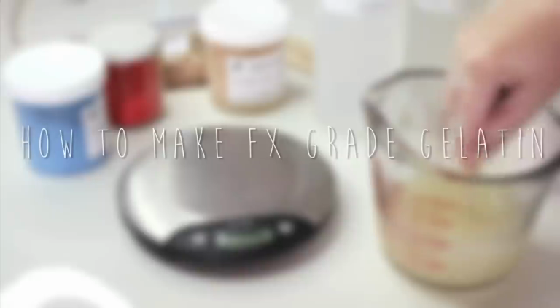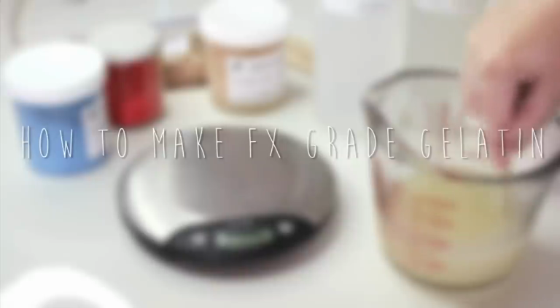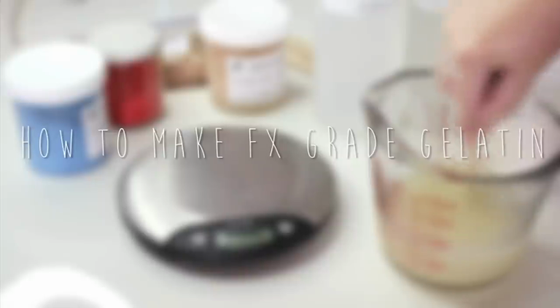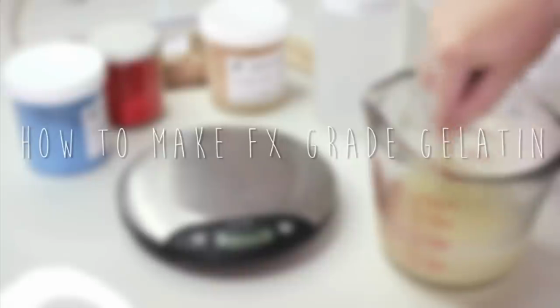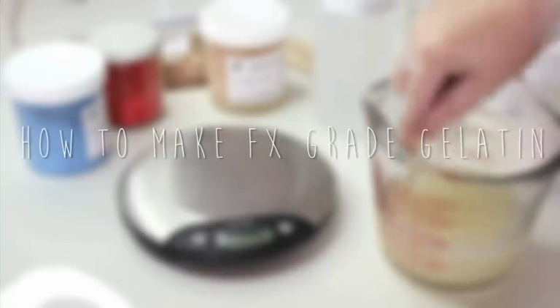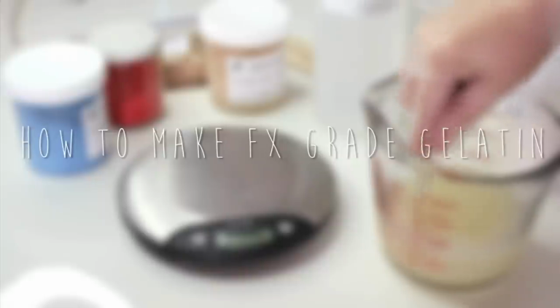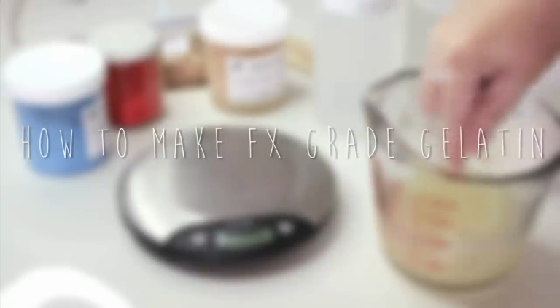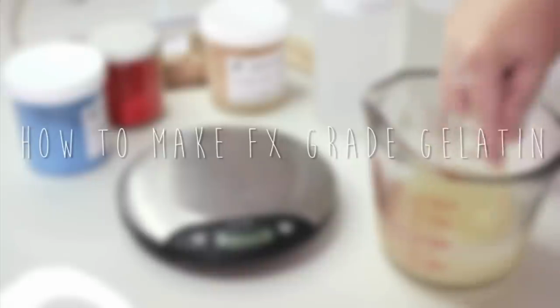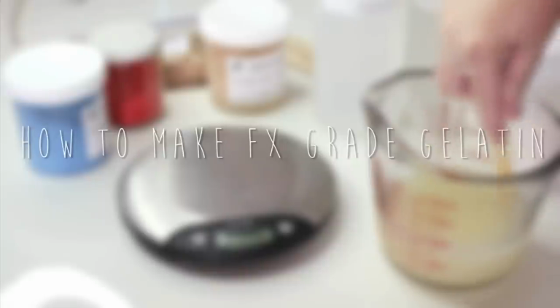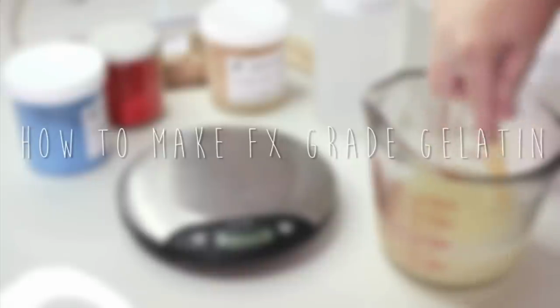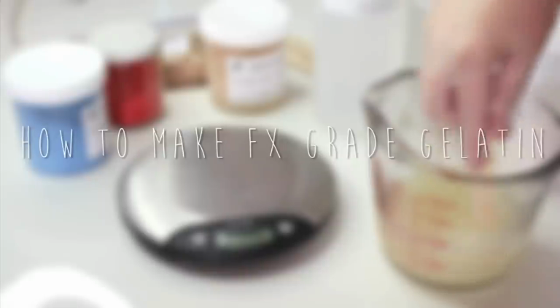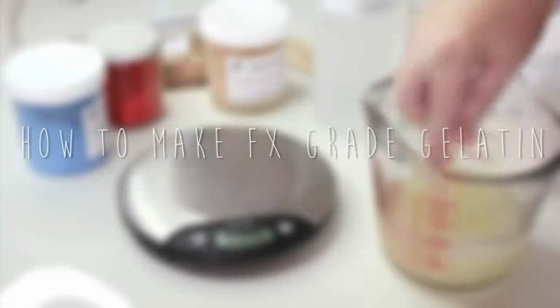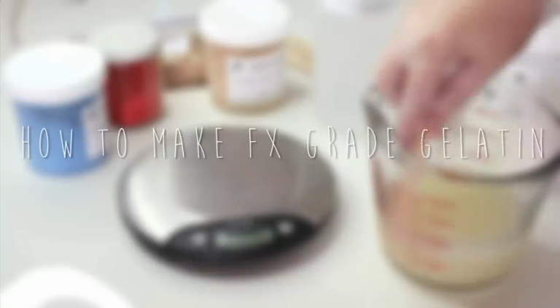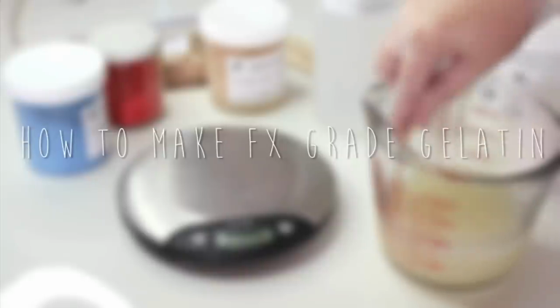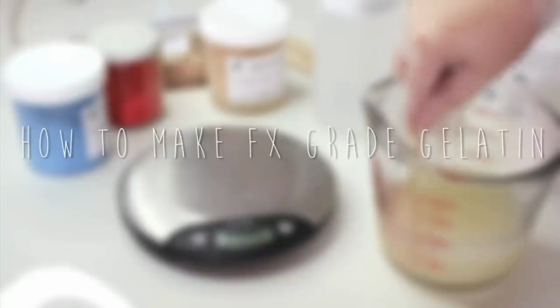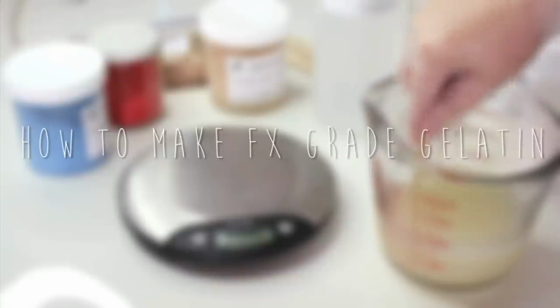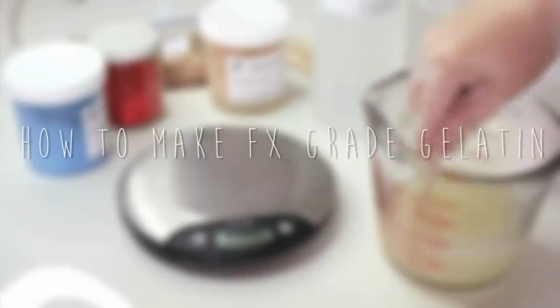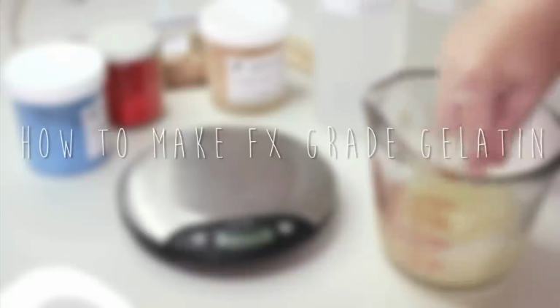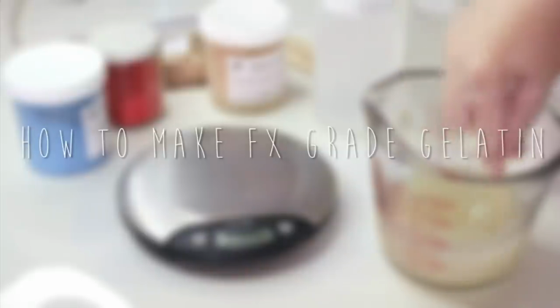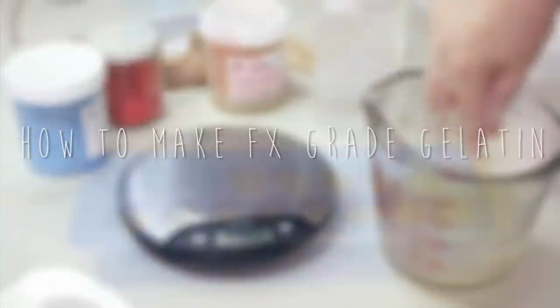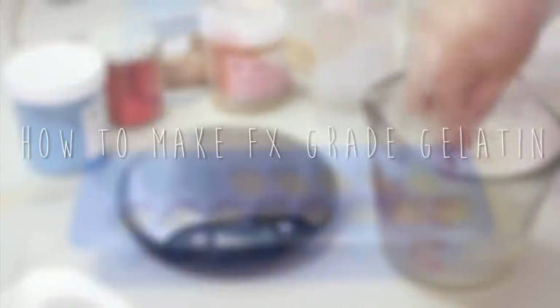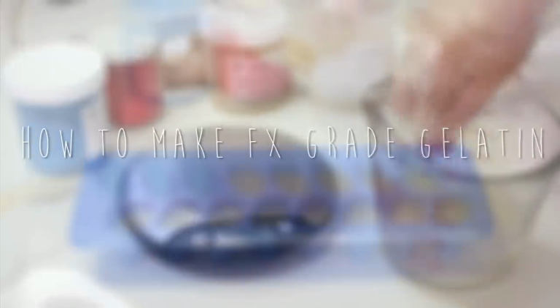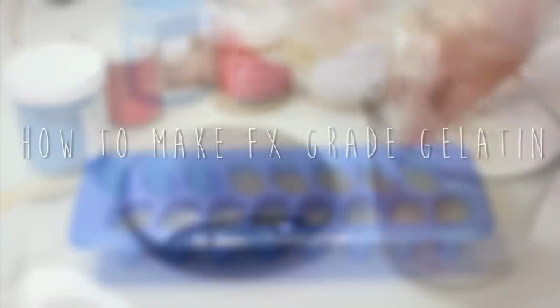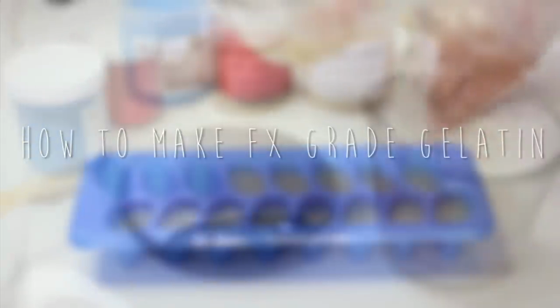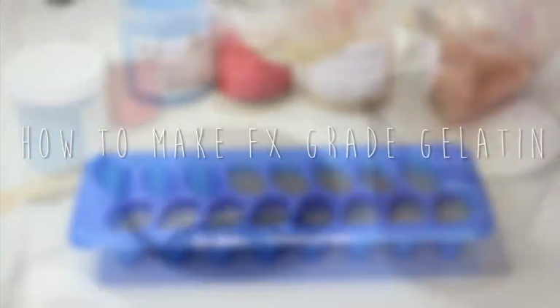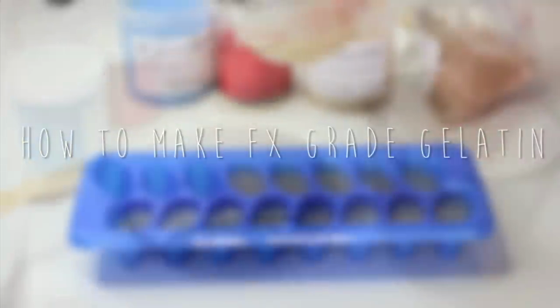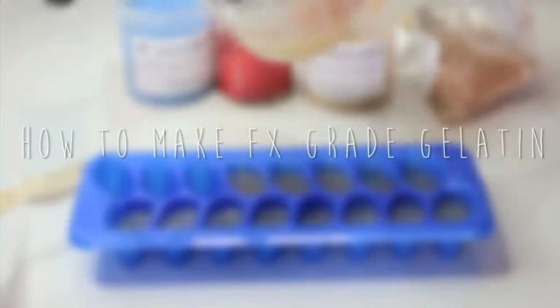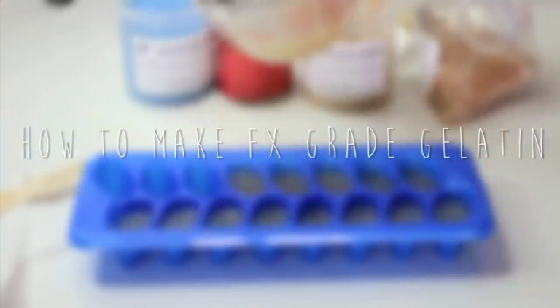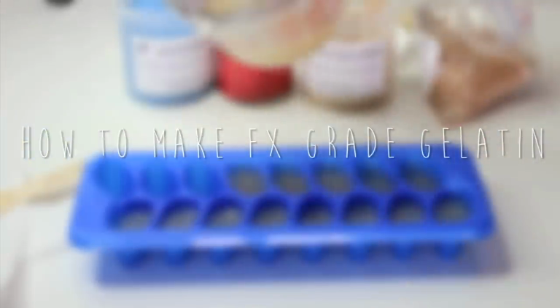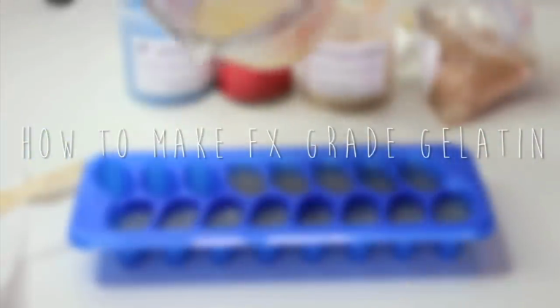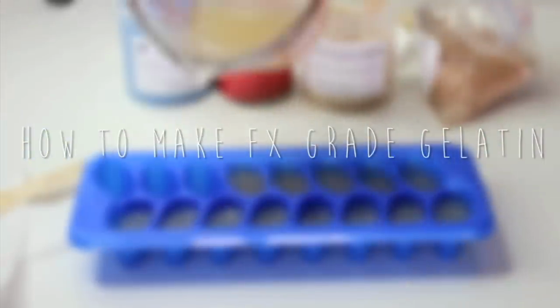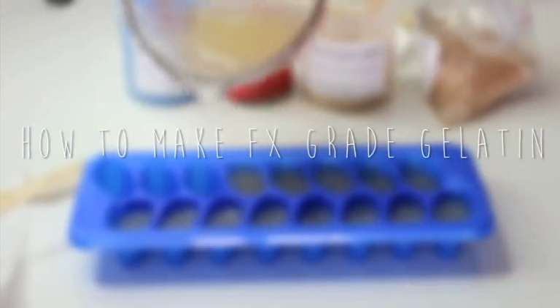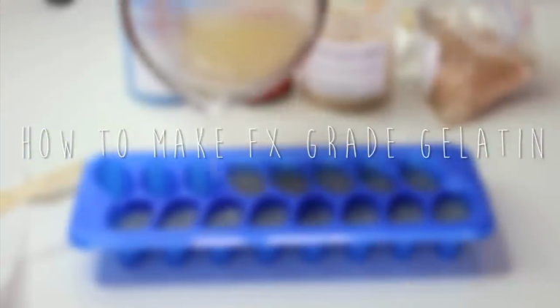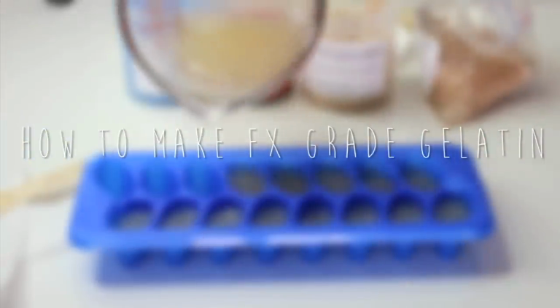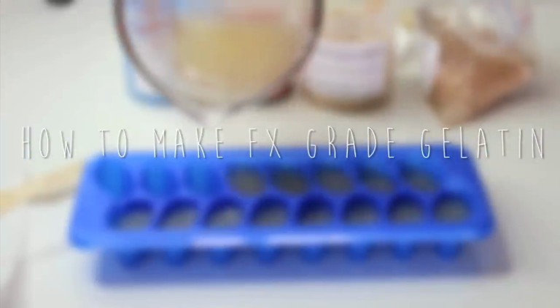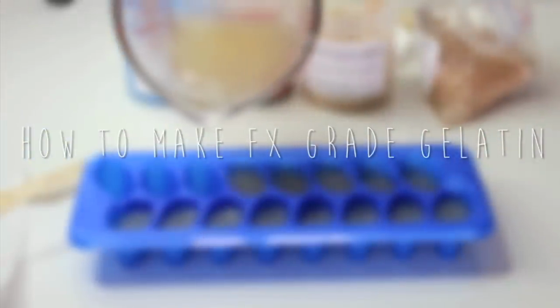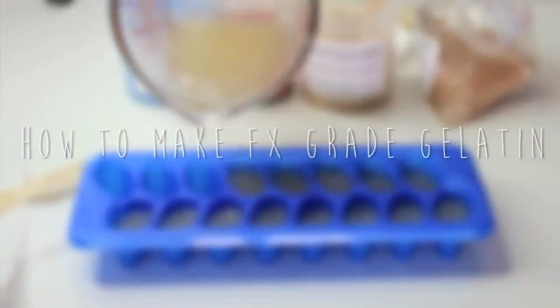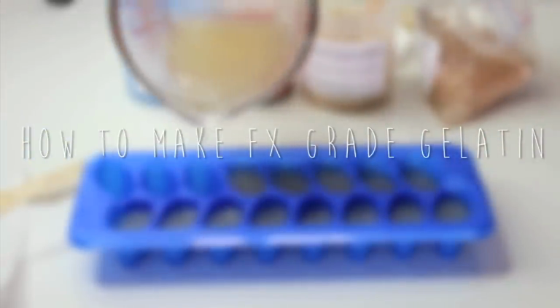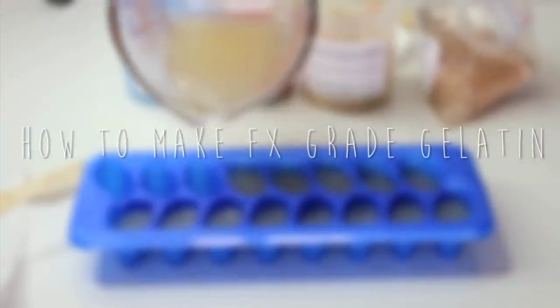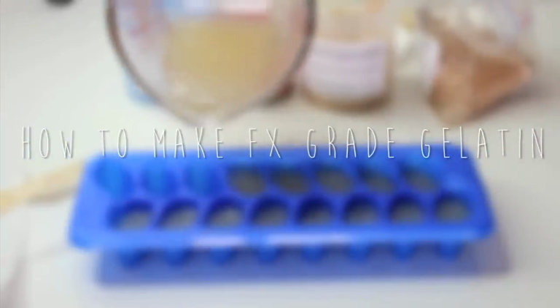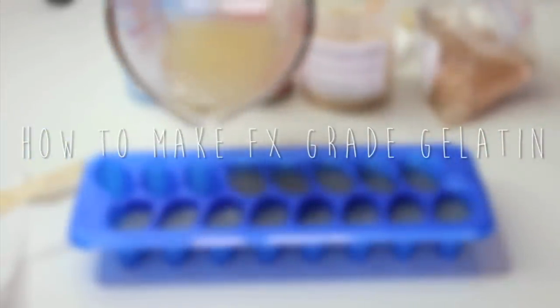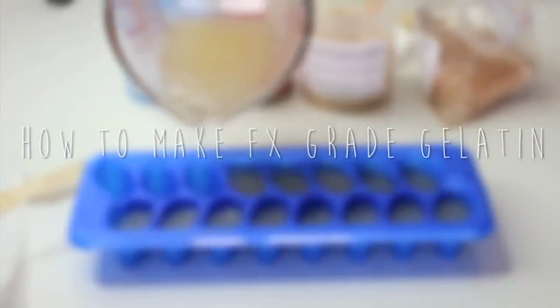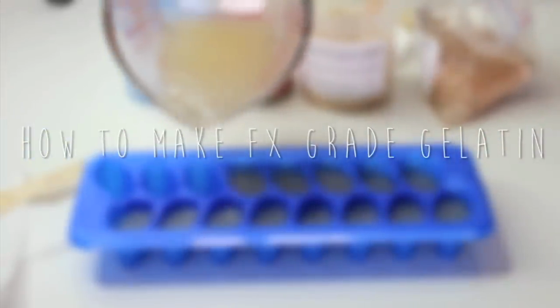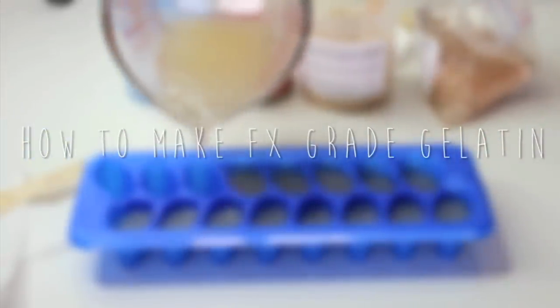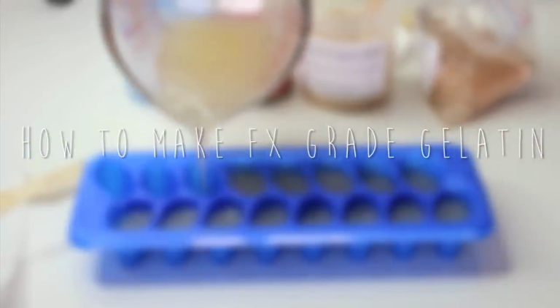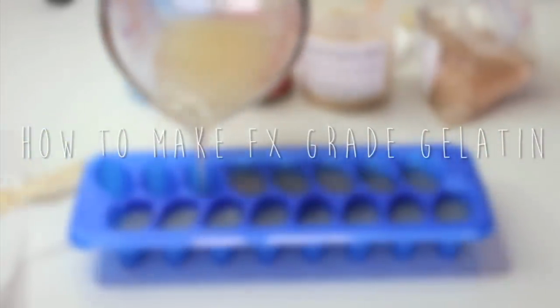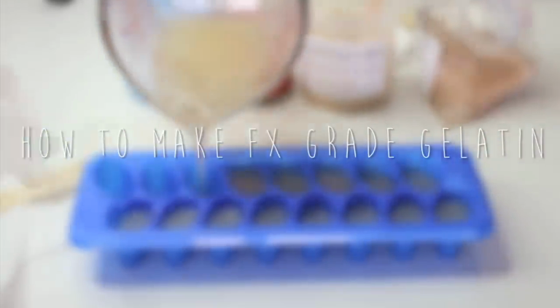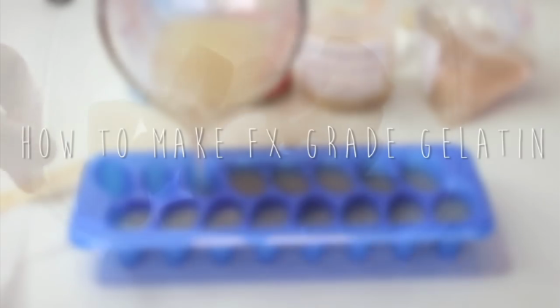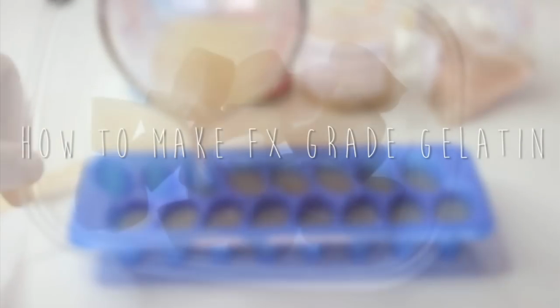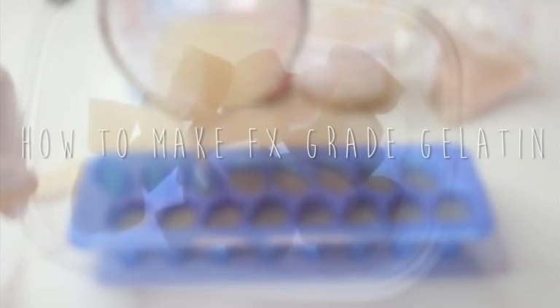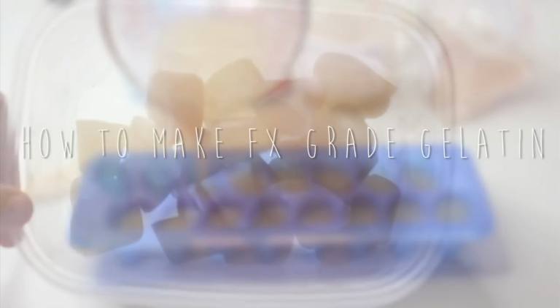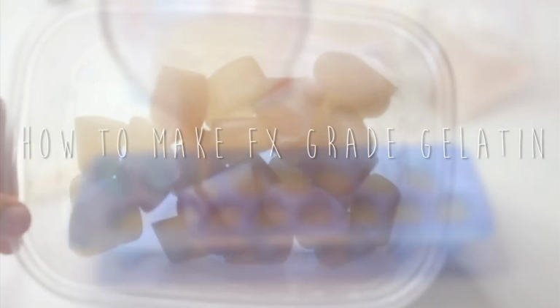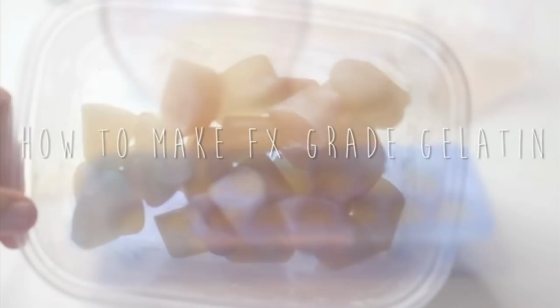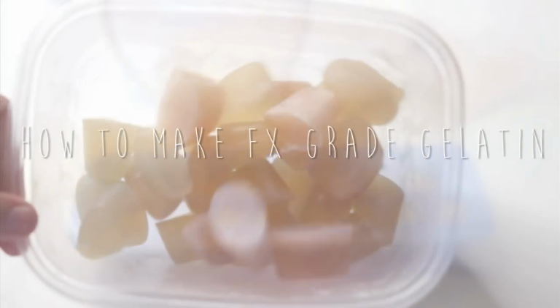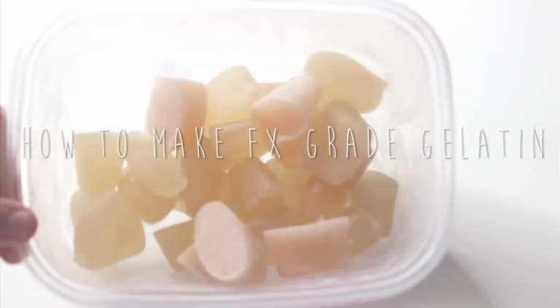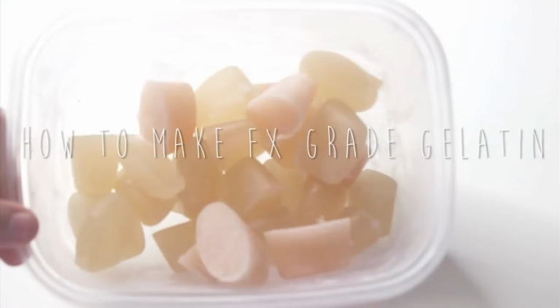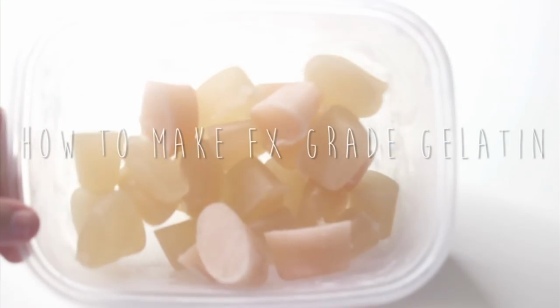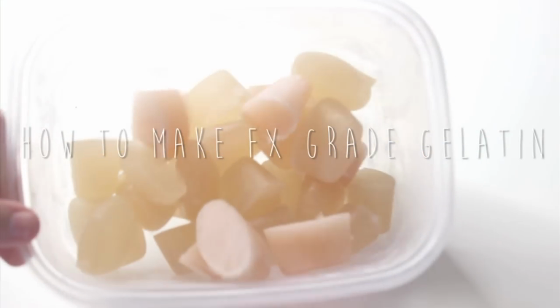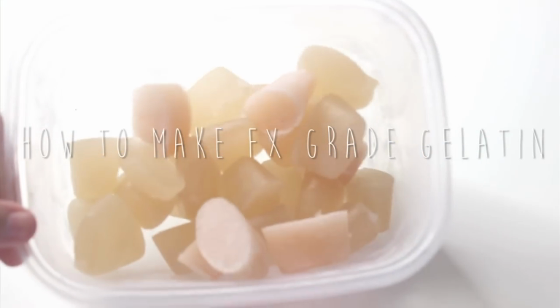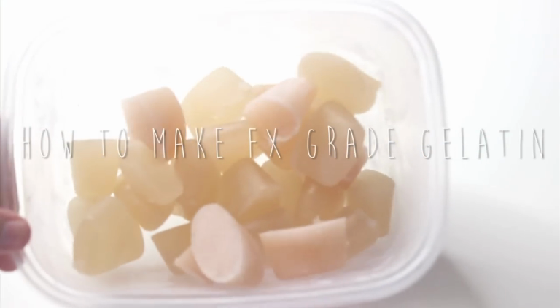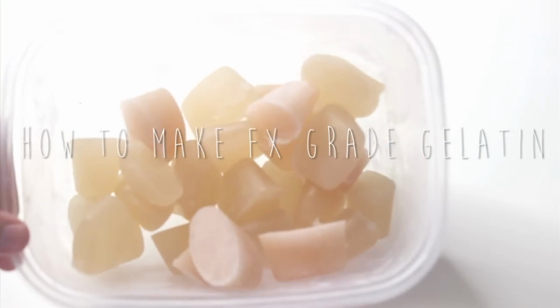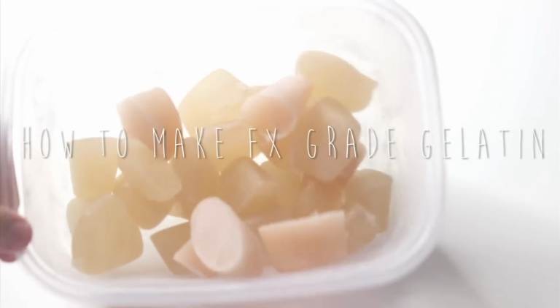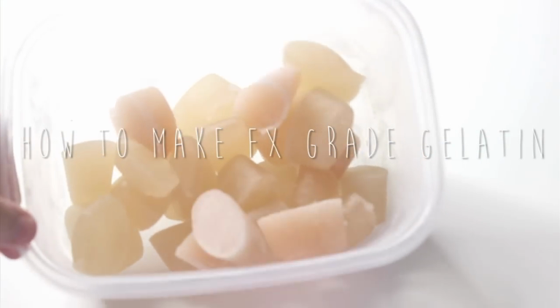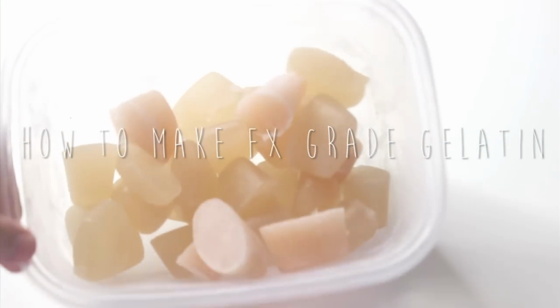In this tutorial, I'm going to be sharing my recipe for gelatin, and this is specifically the gelatin that I use to run prosthetics.